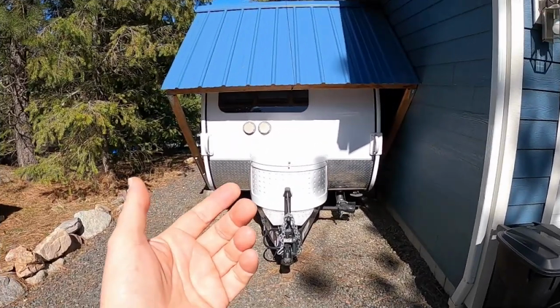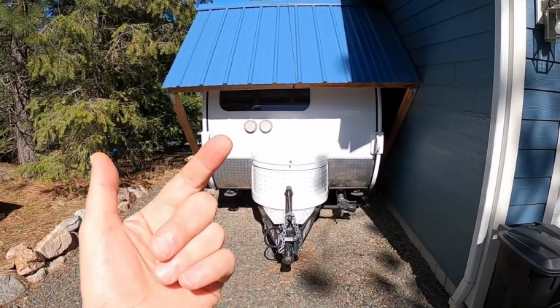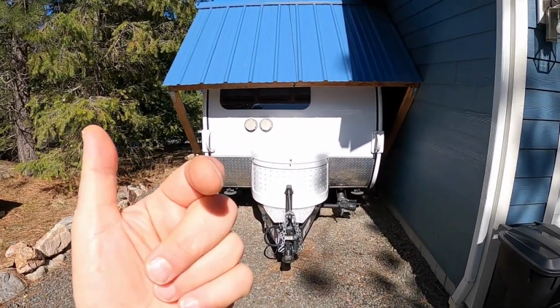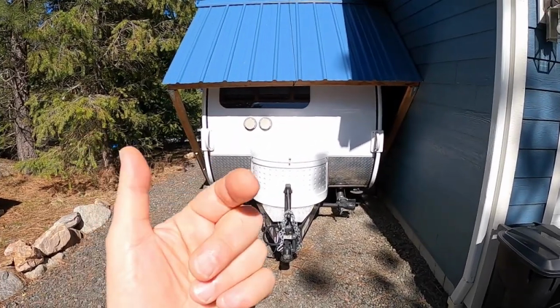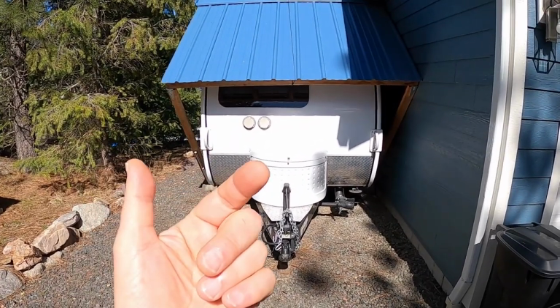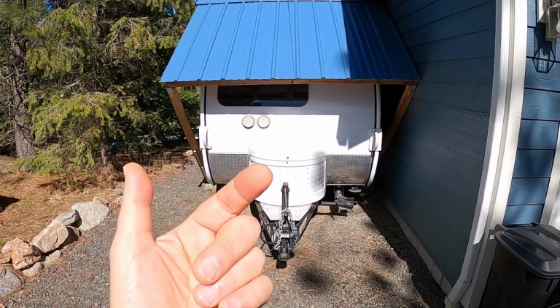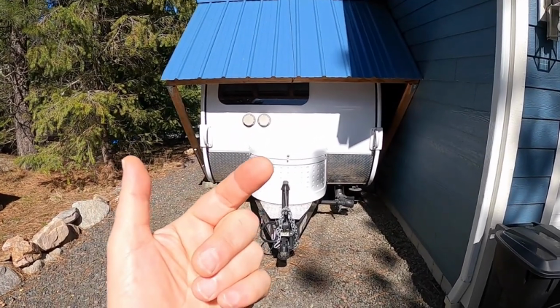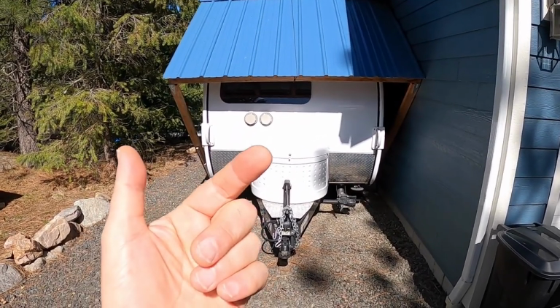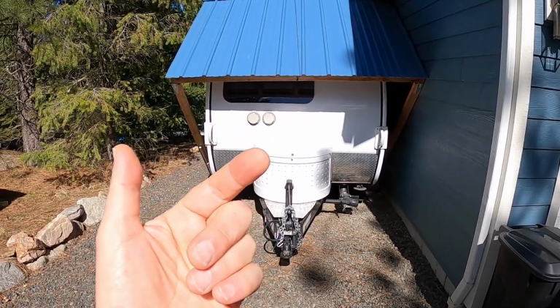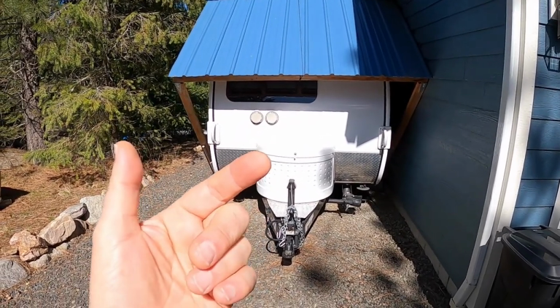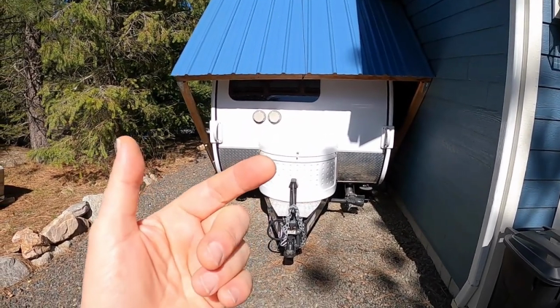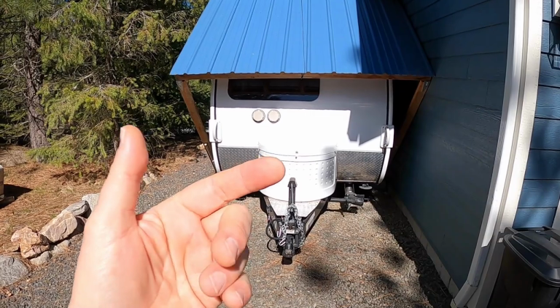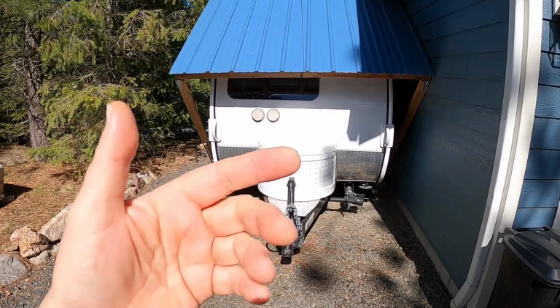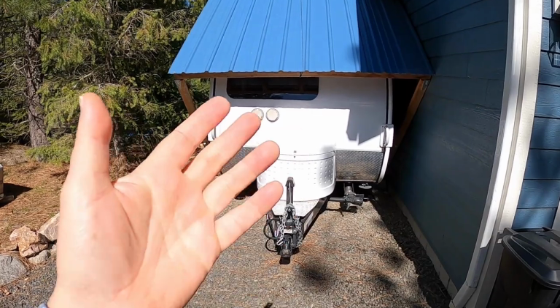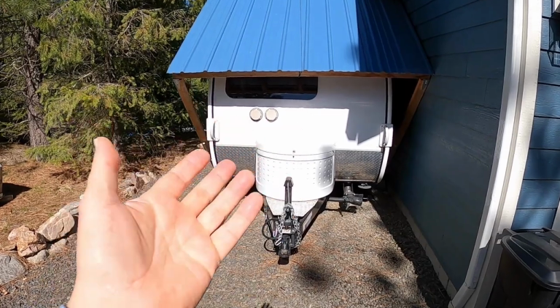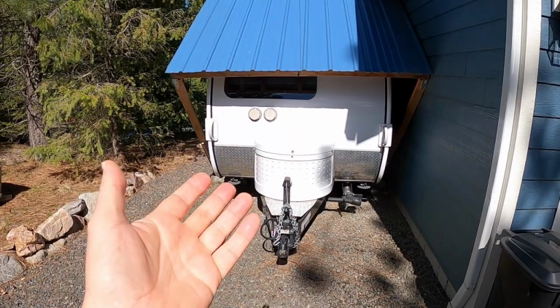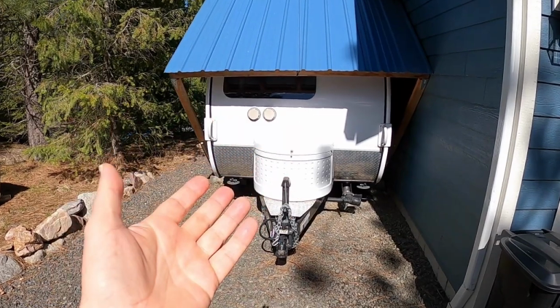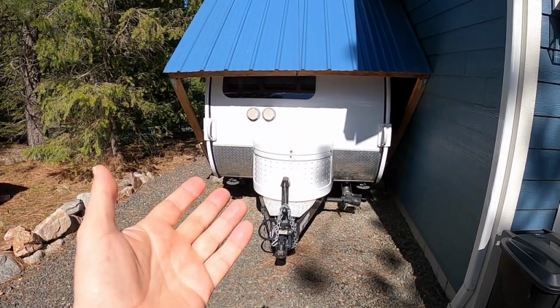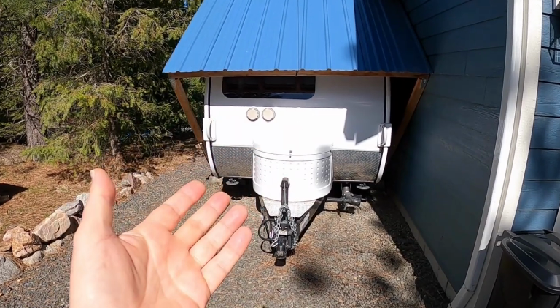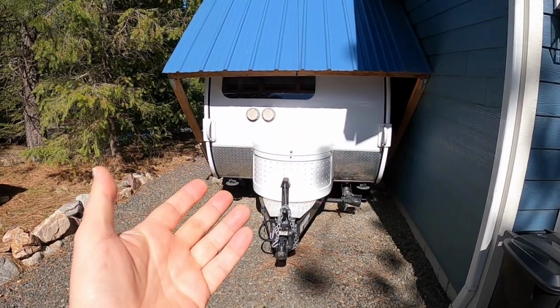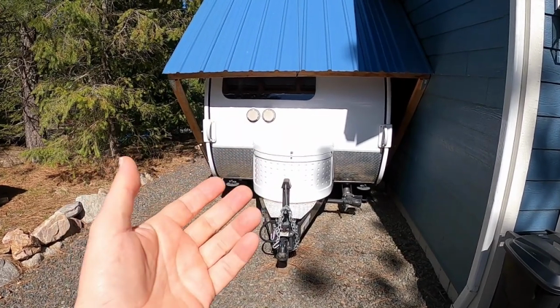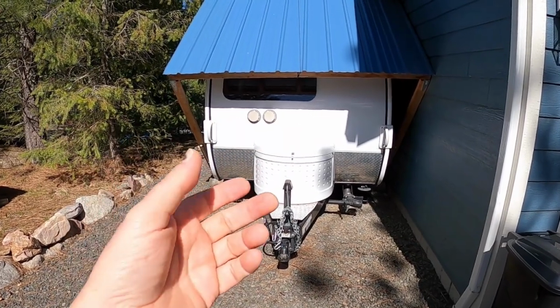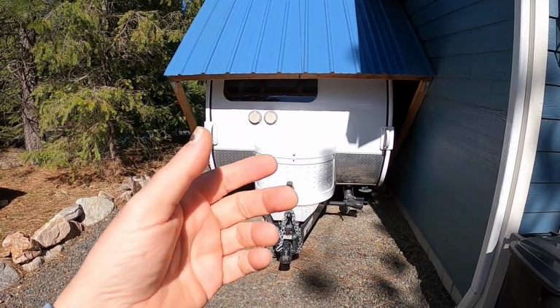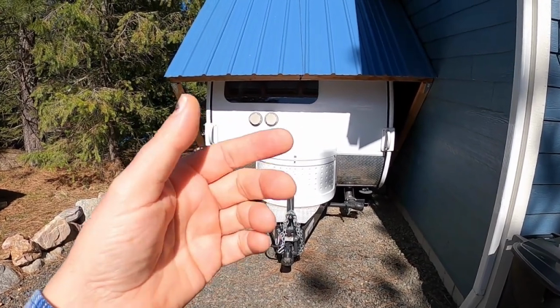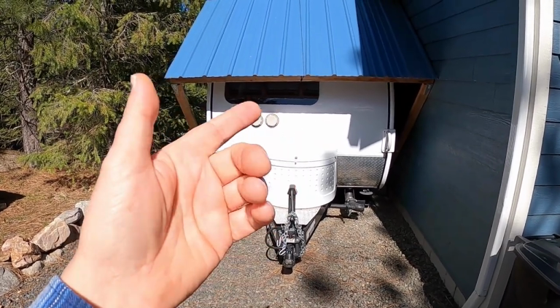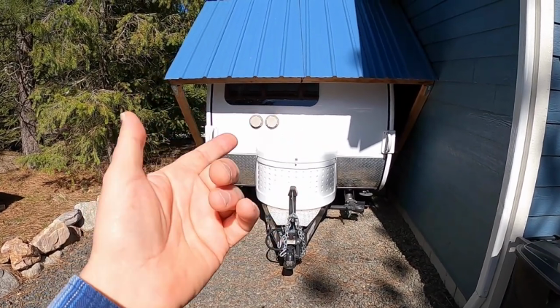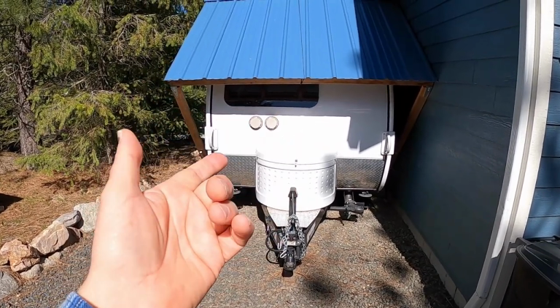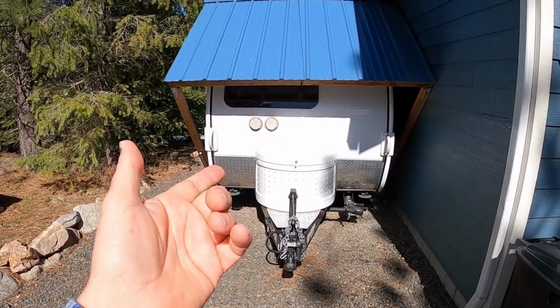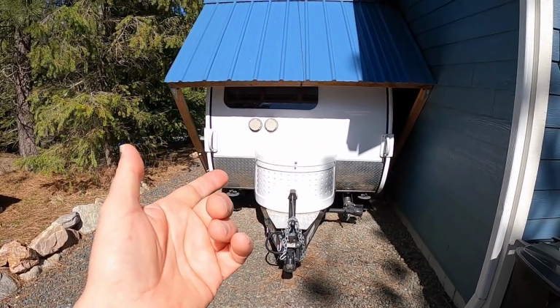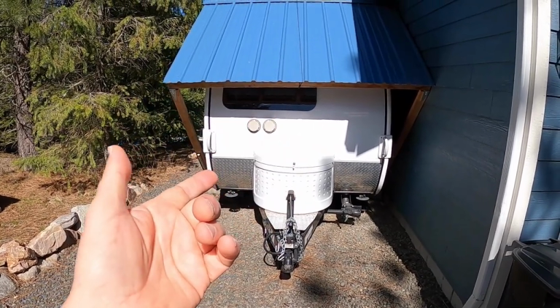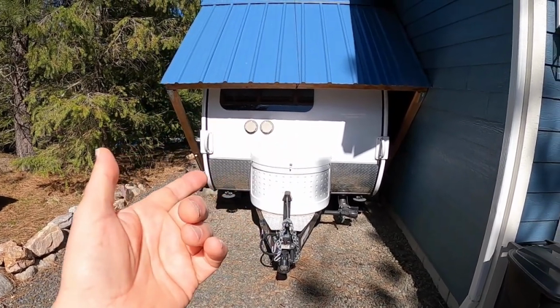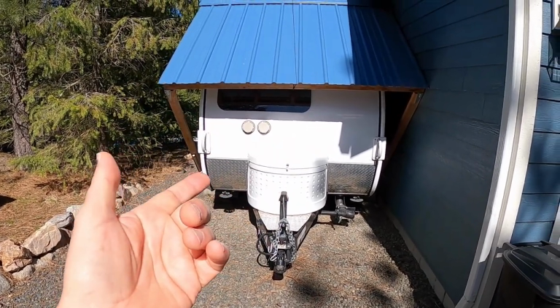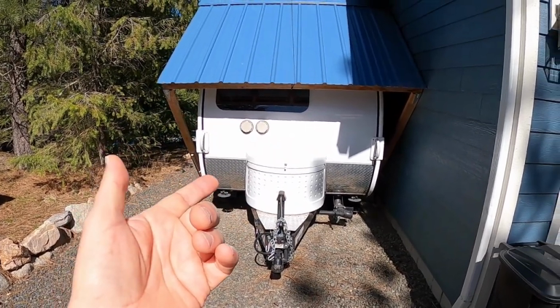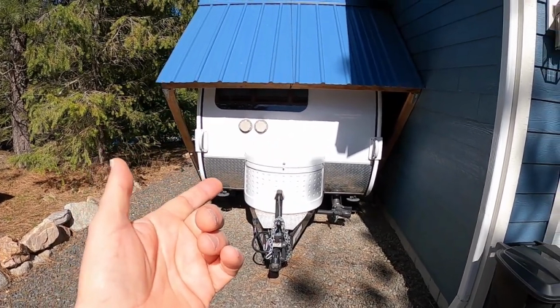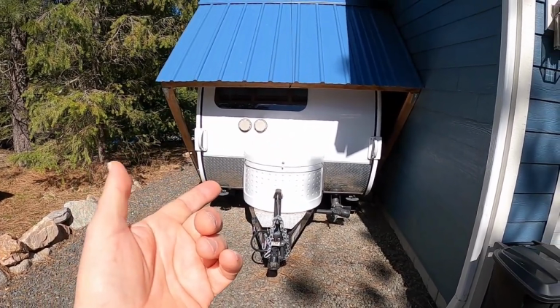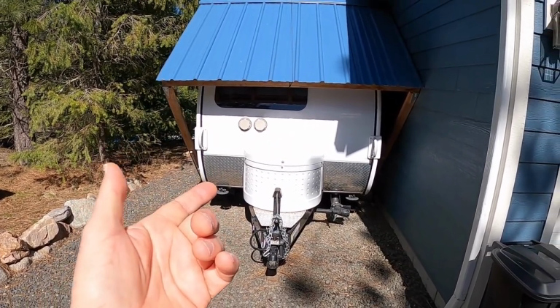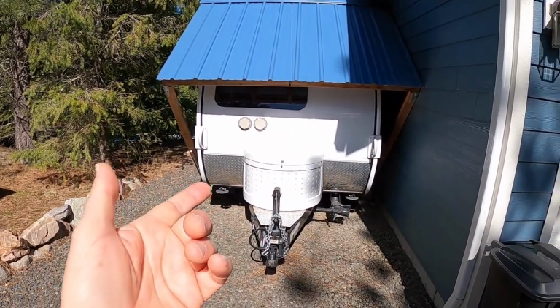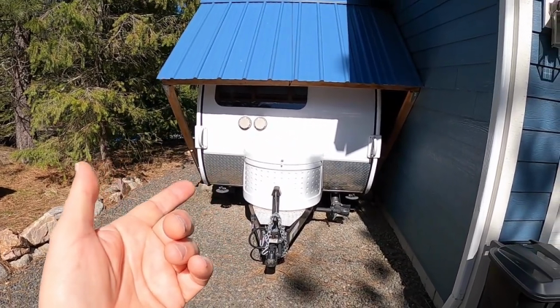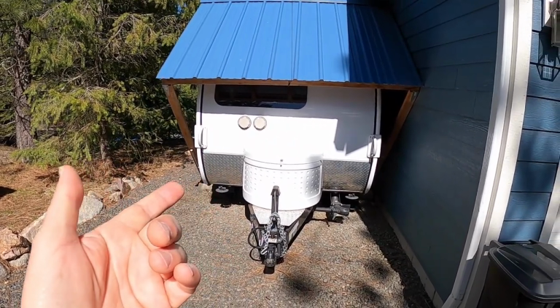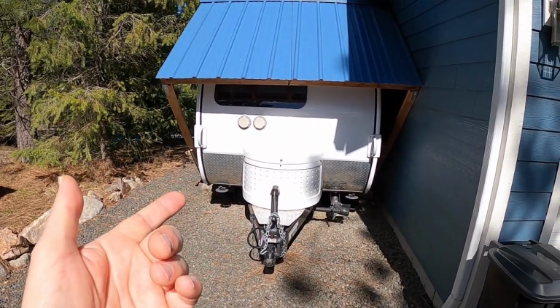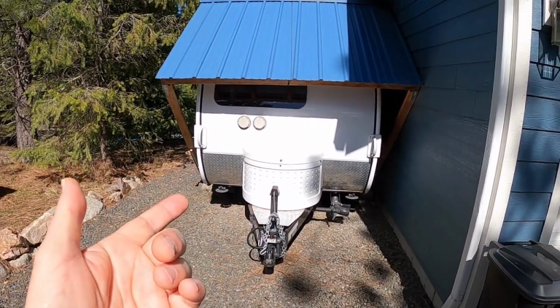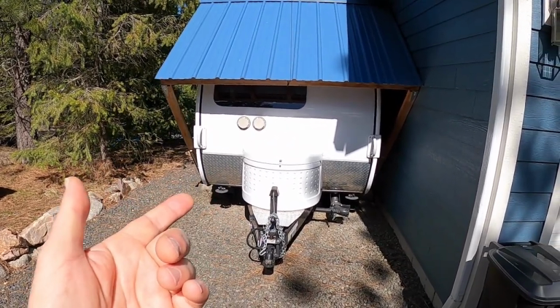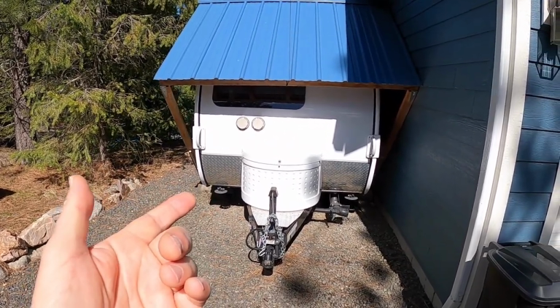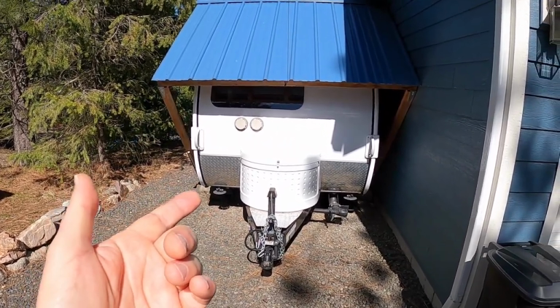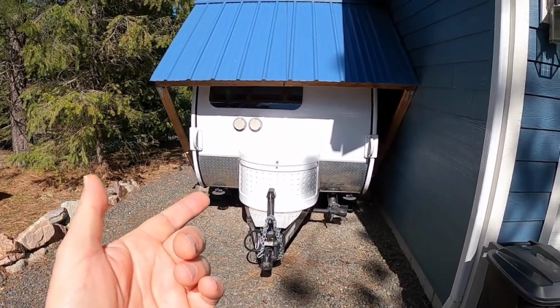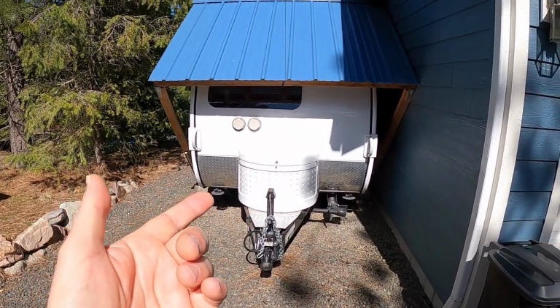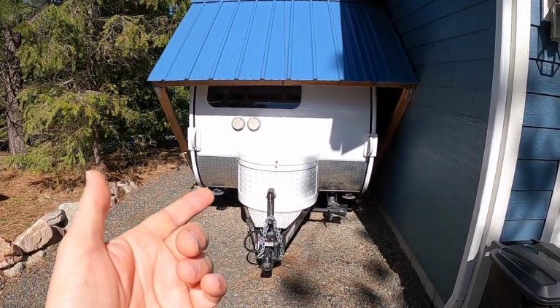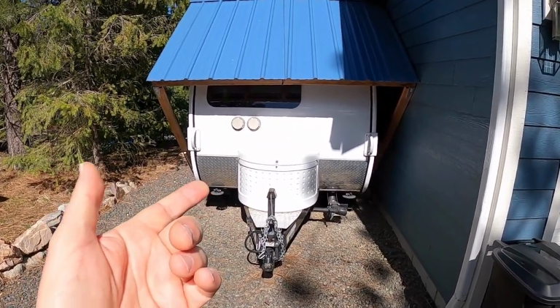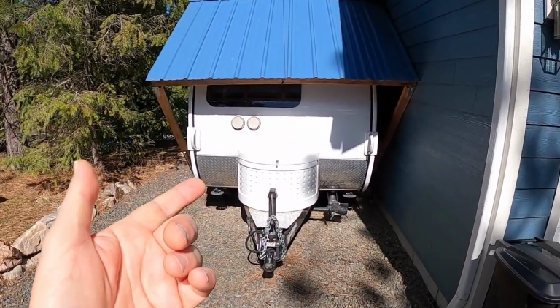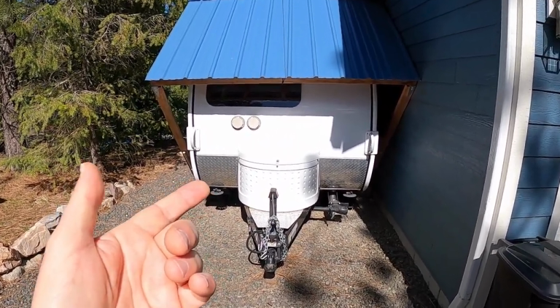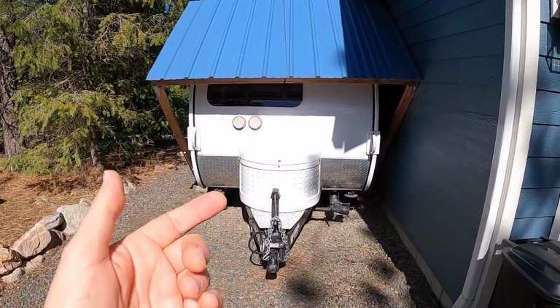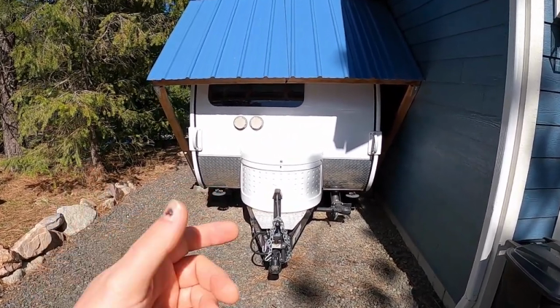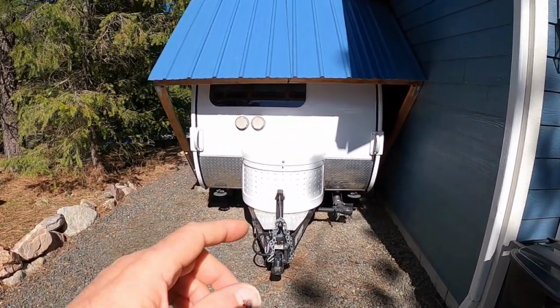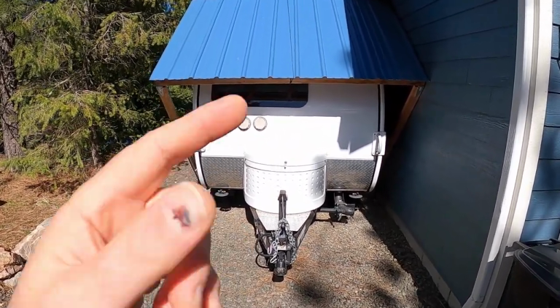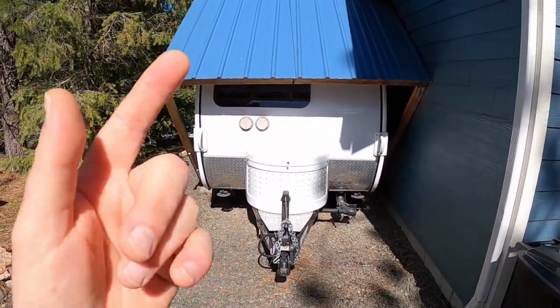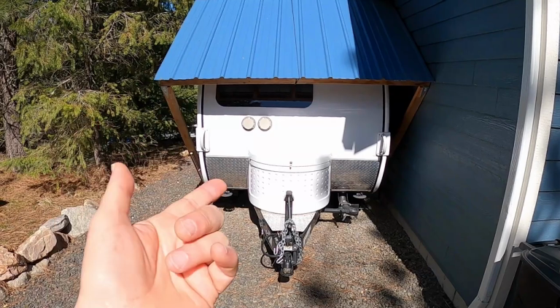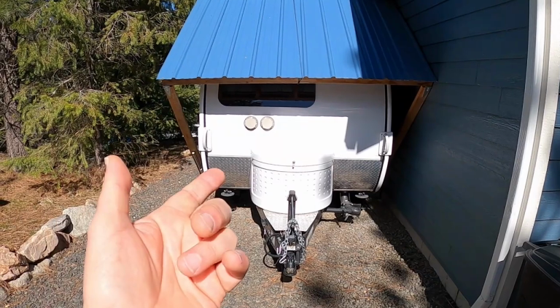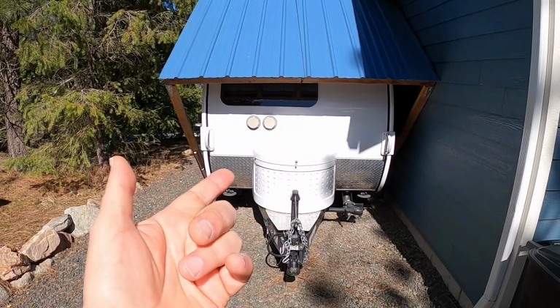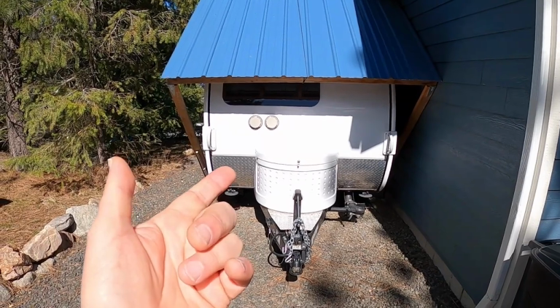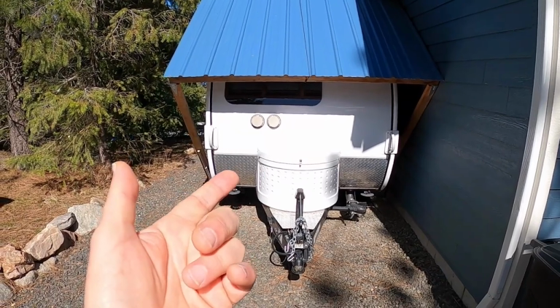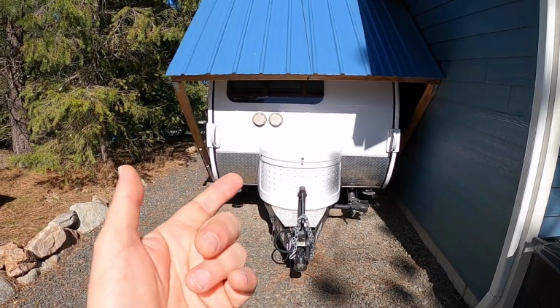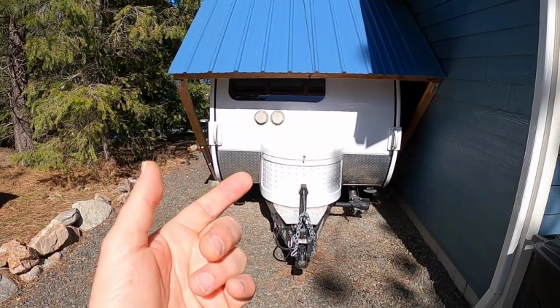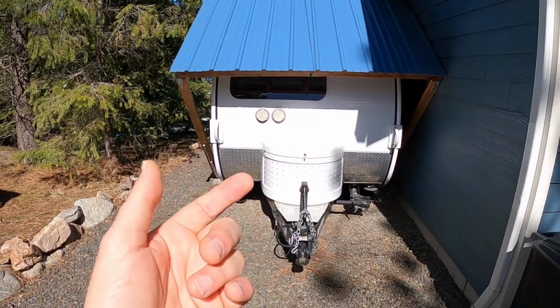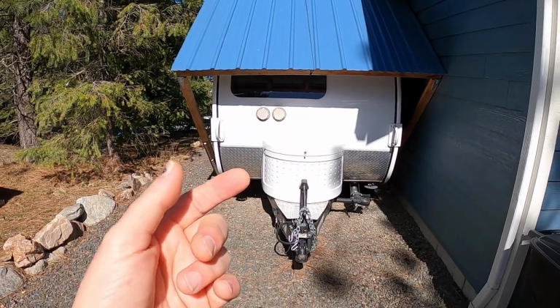My name is Mark. Welcome to my home. This is my 2015 Tab Max S trailer. Love this little trailer.